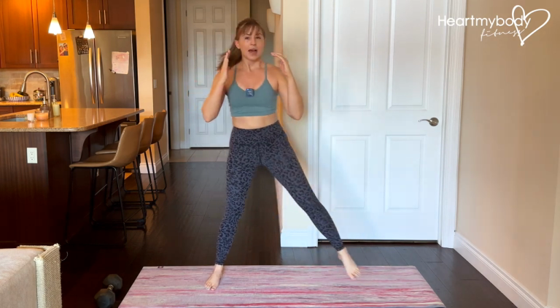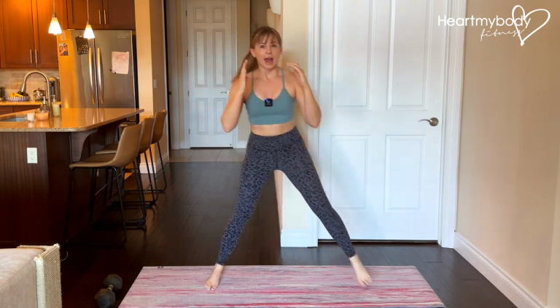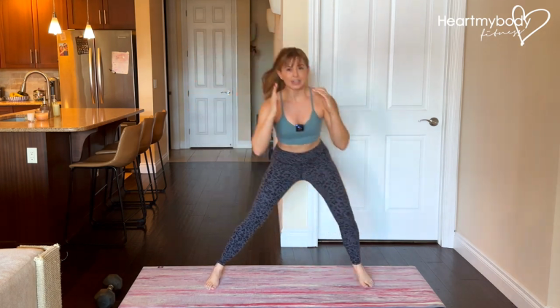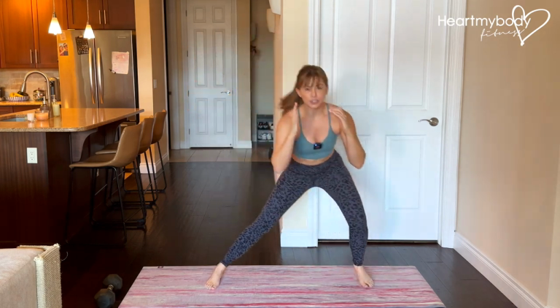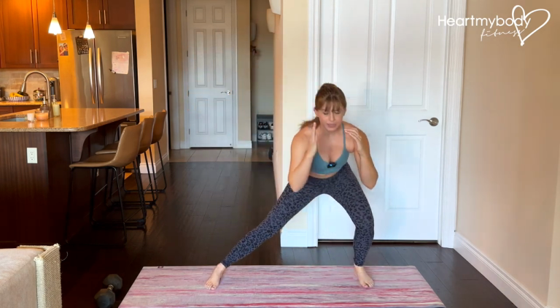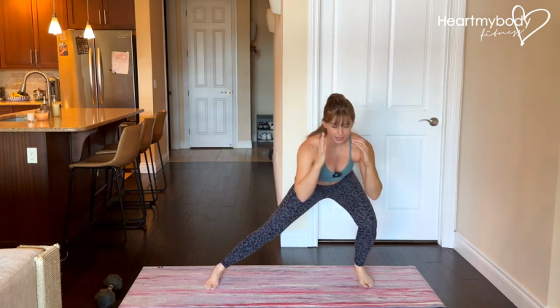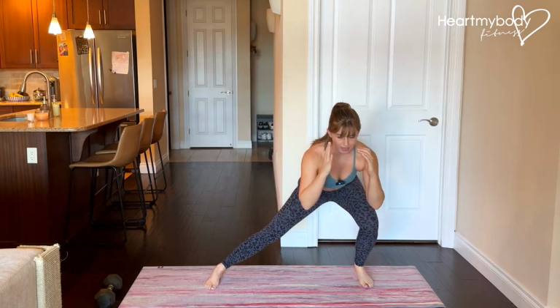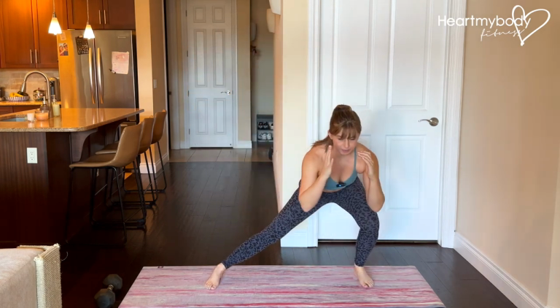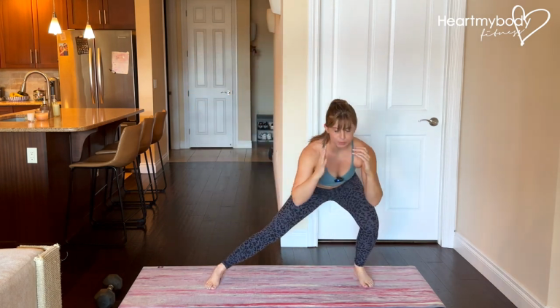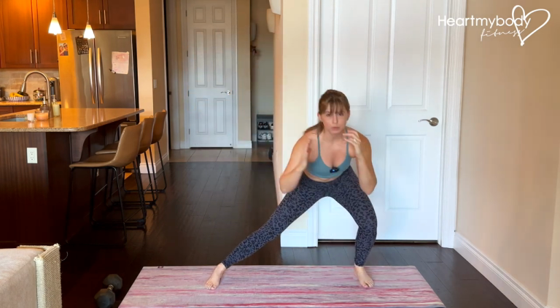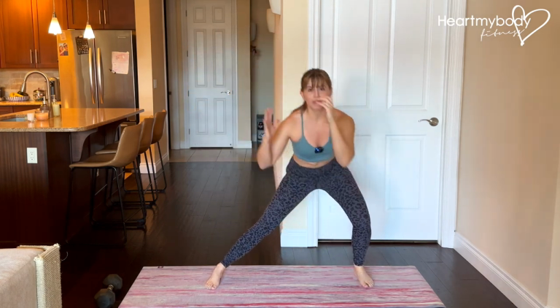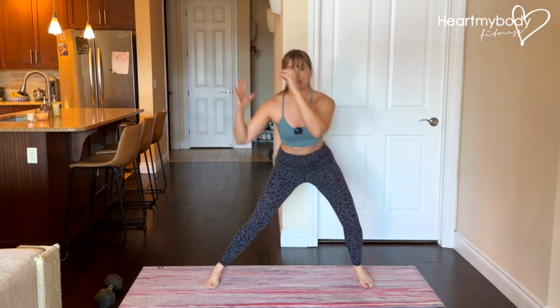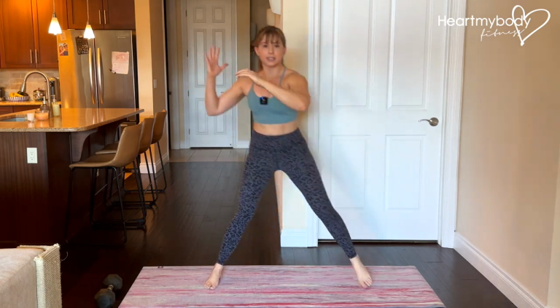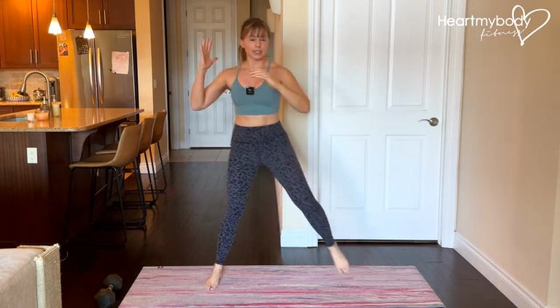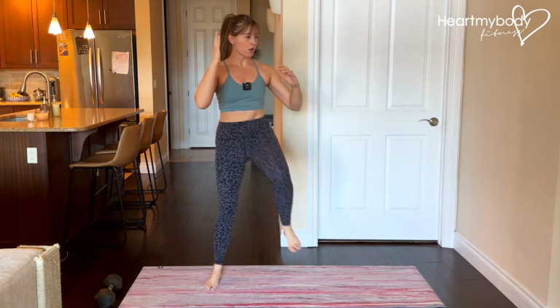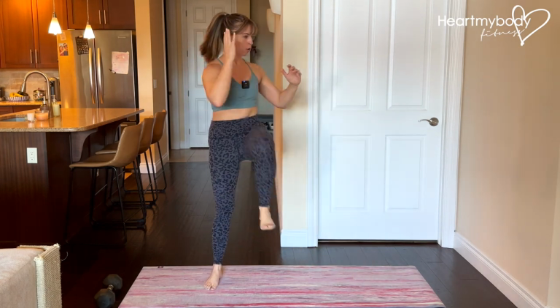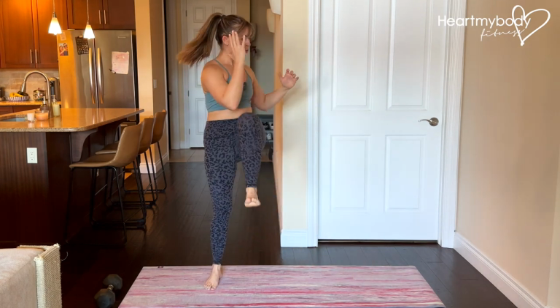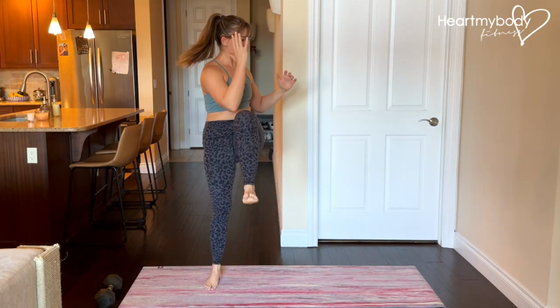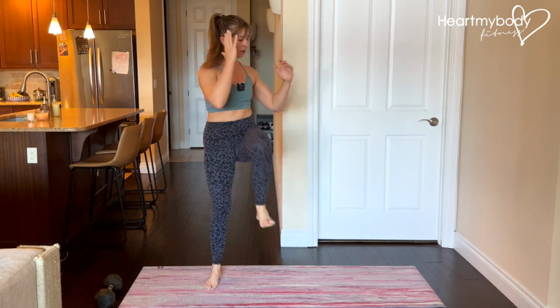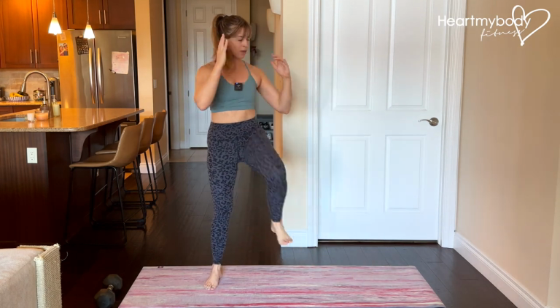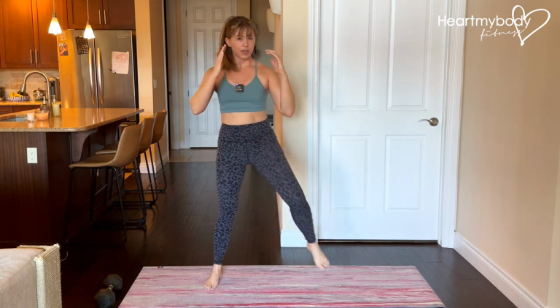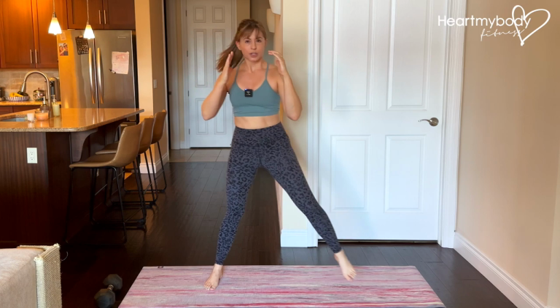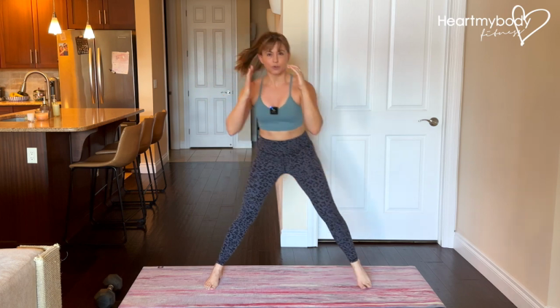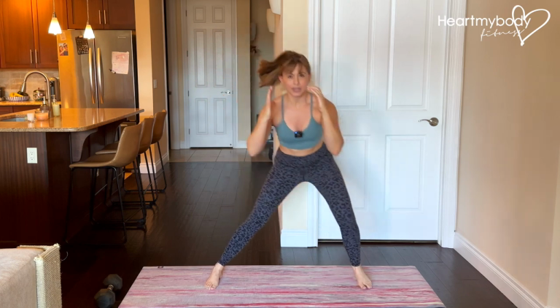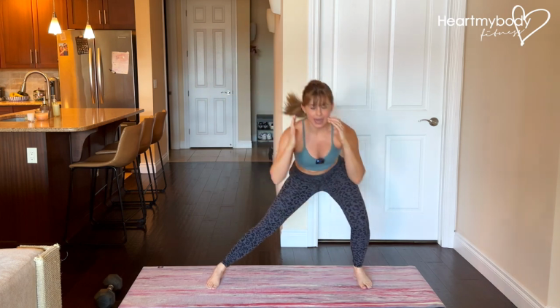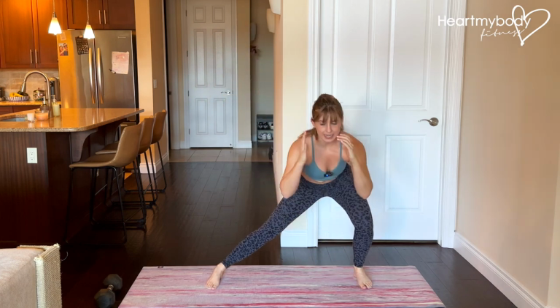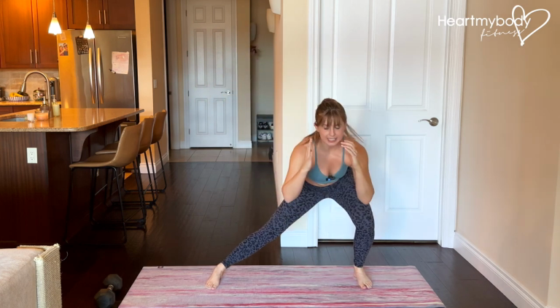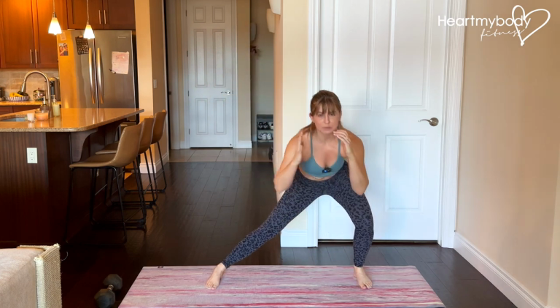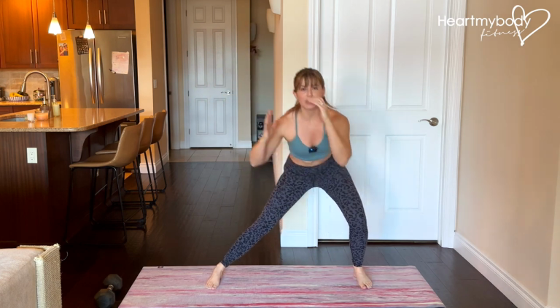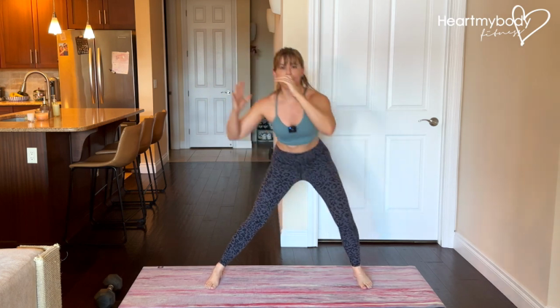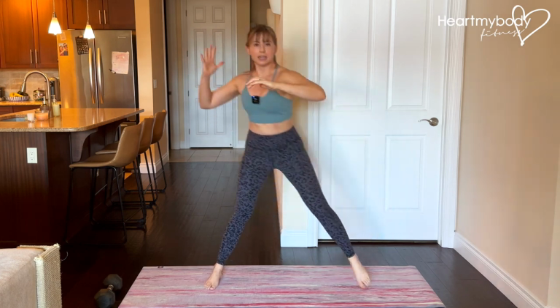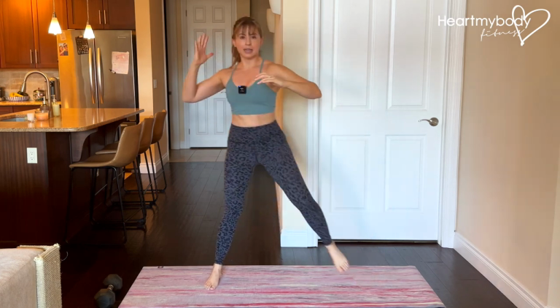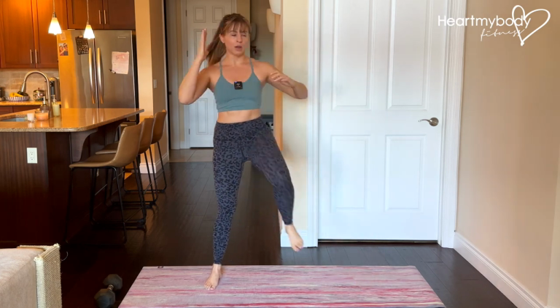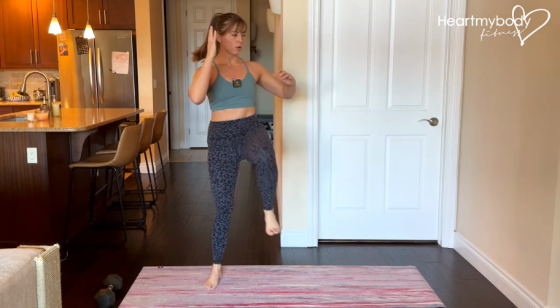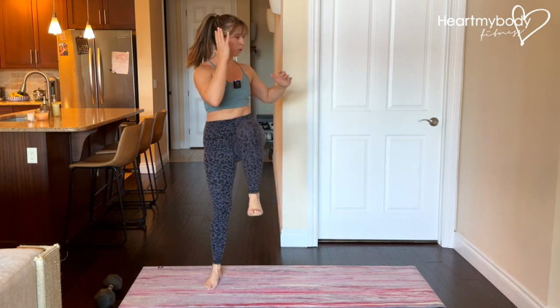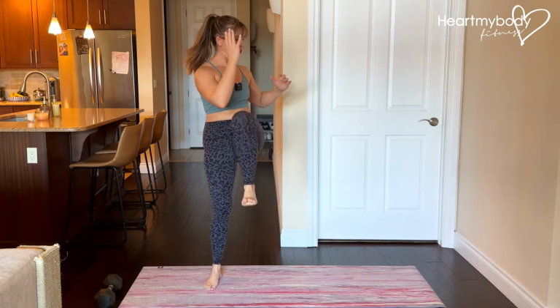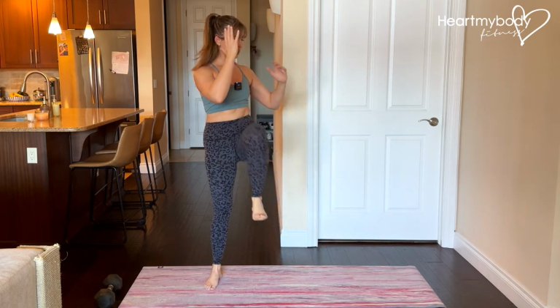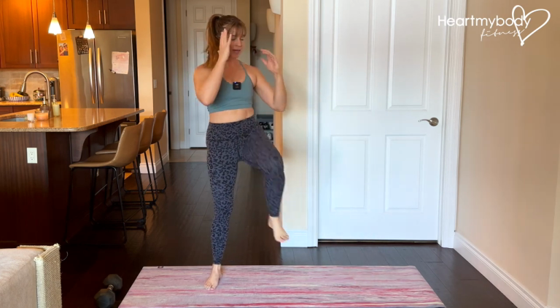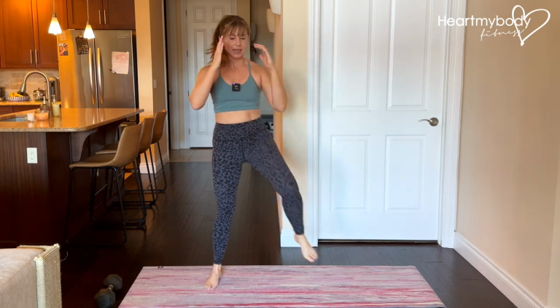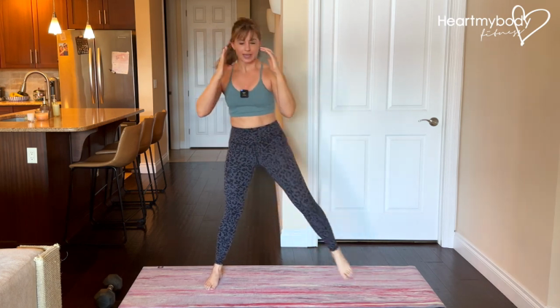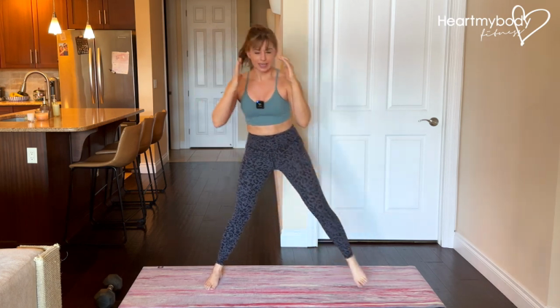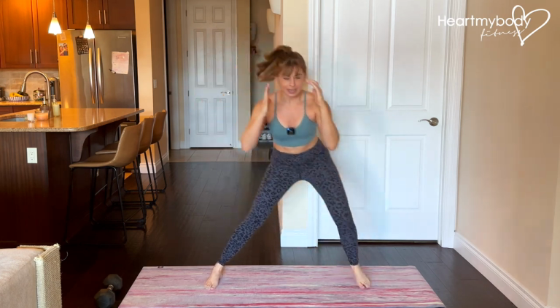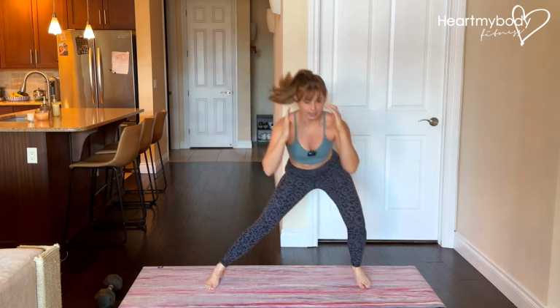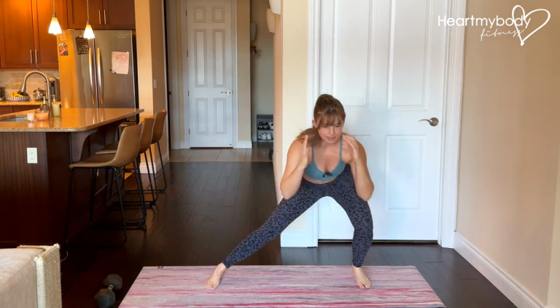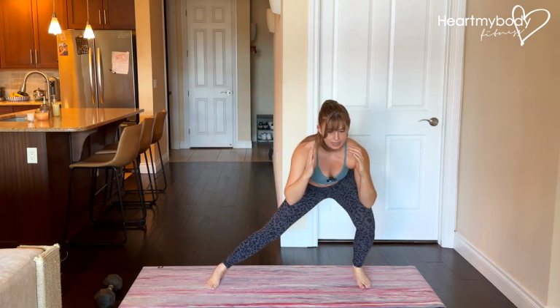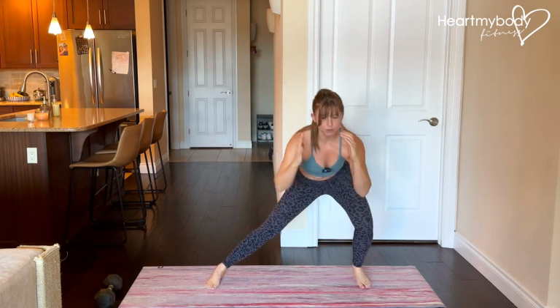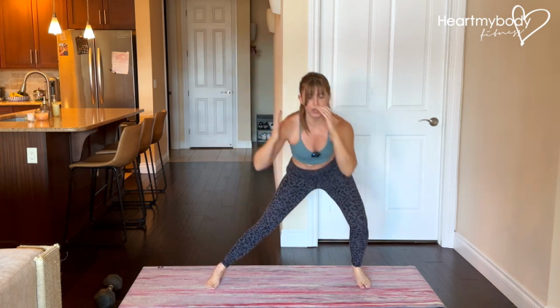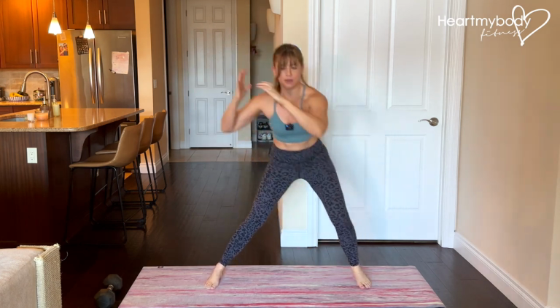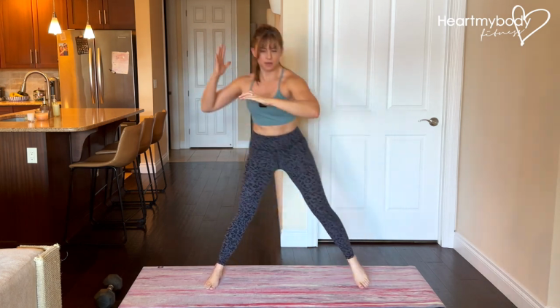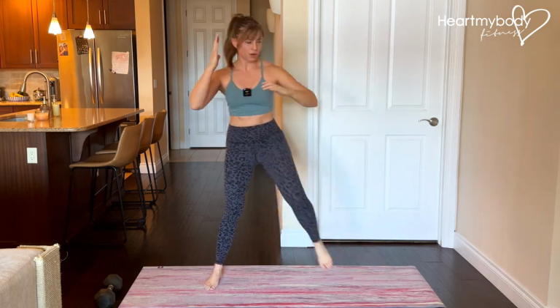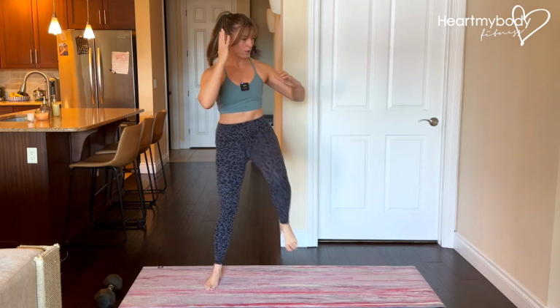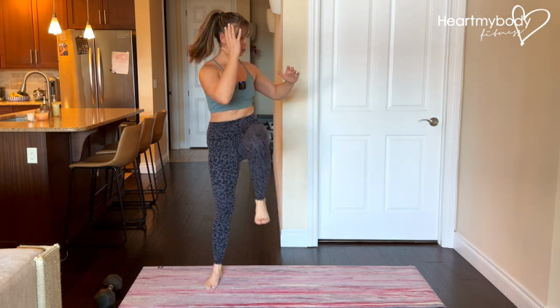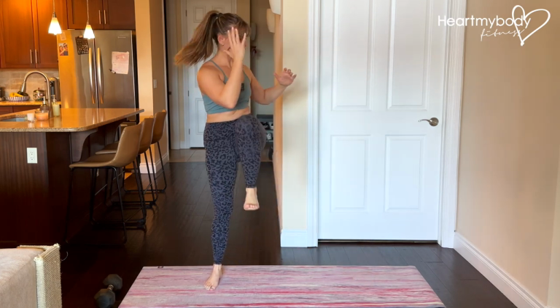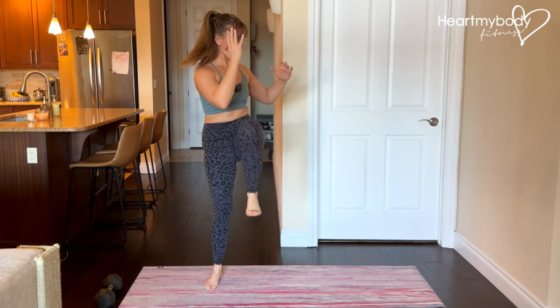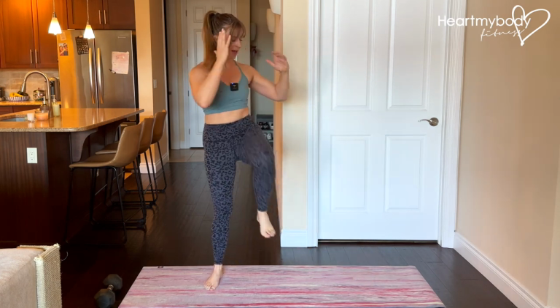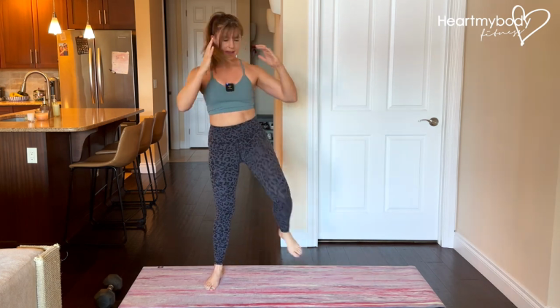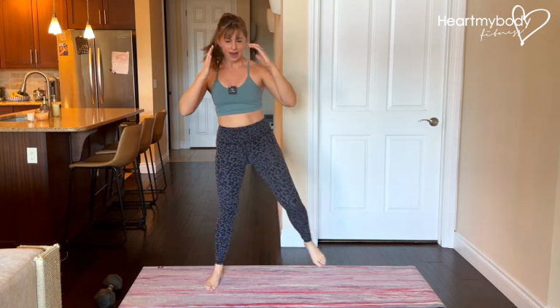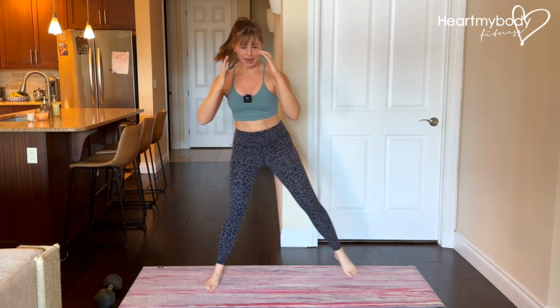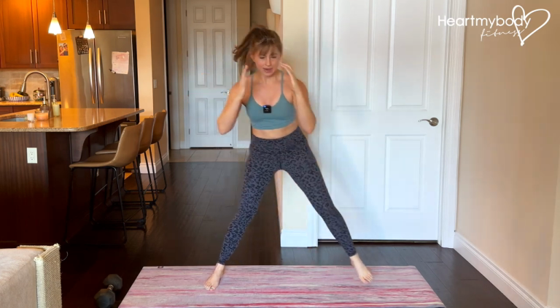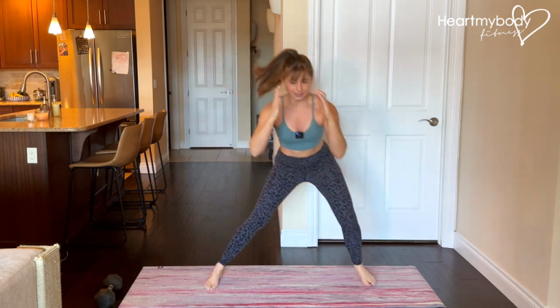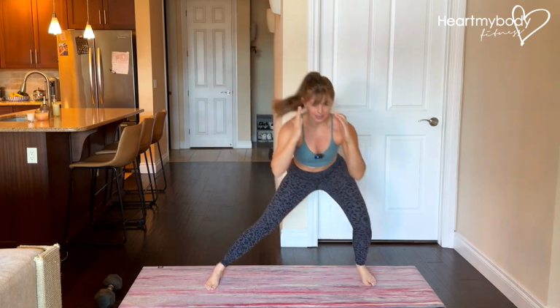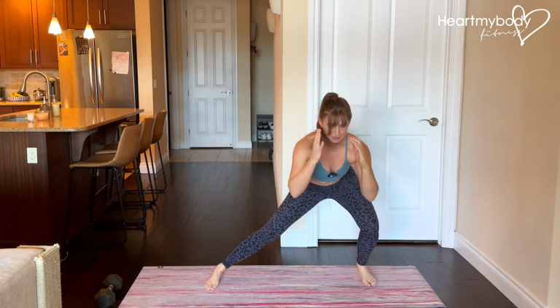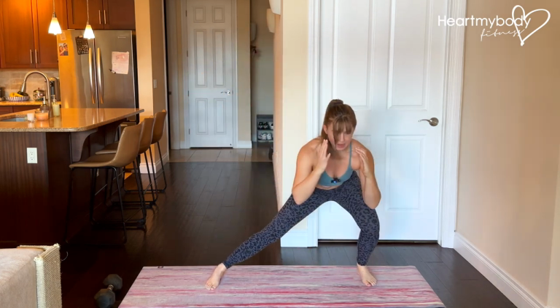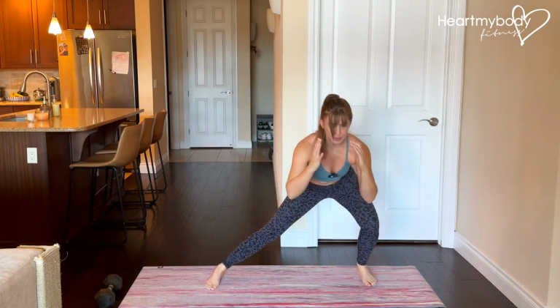As you get comfortable with this, you can add speed. Inhale down and exhale up.